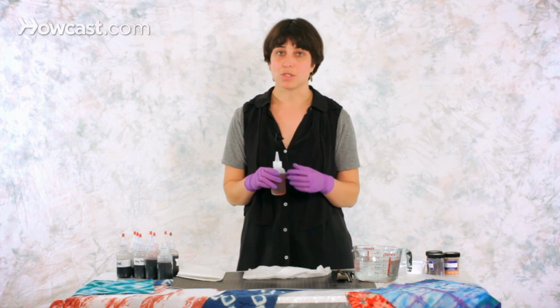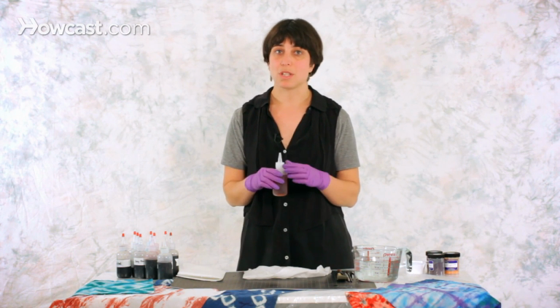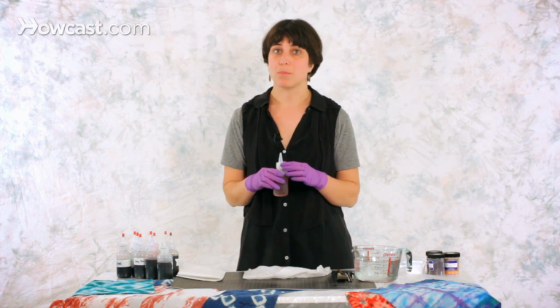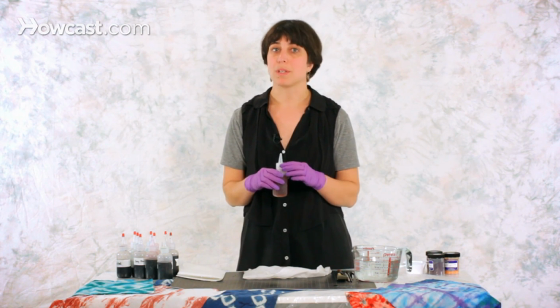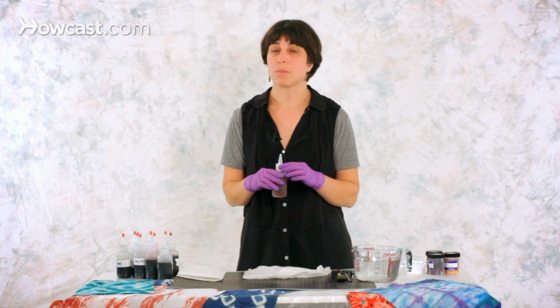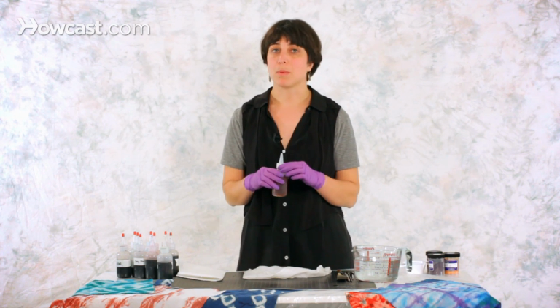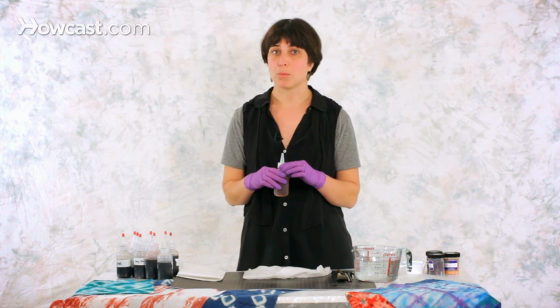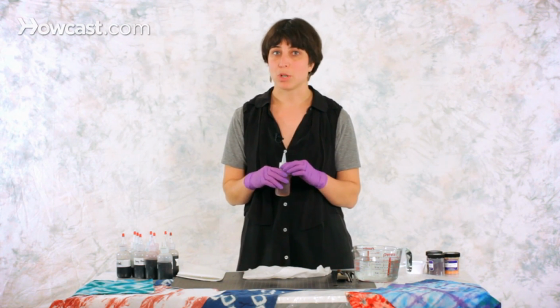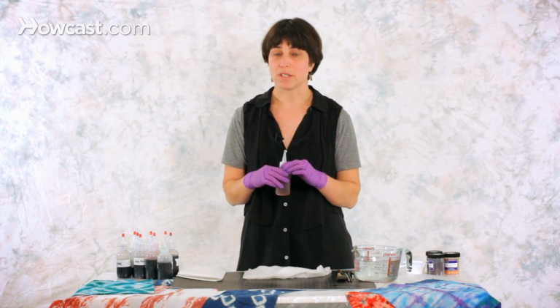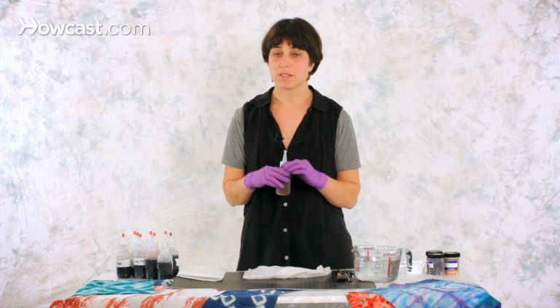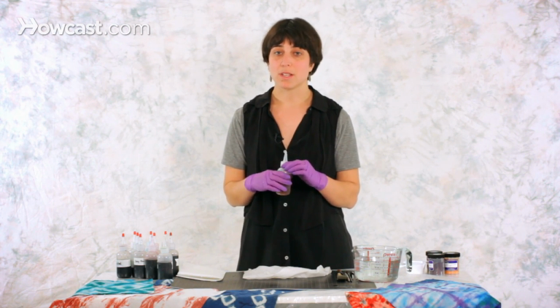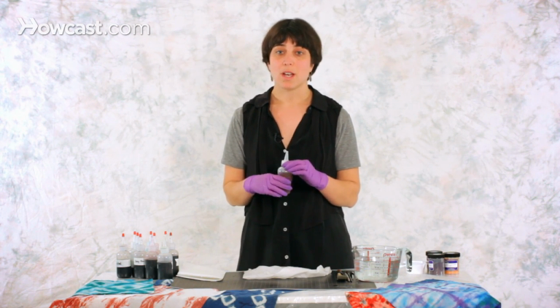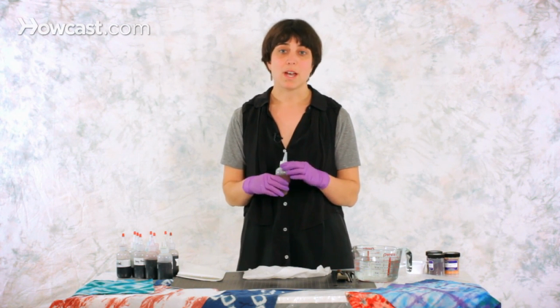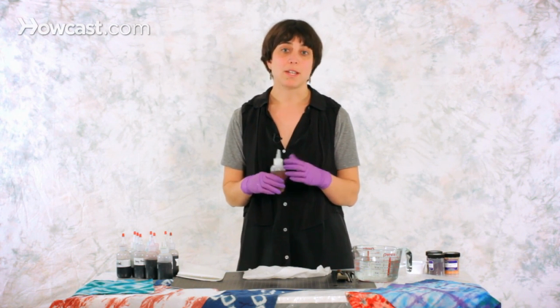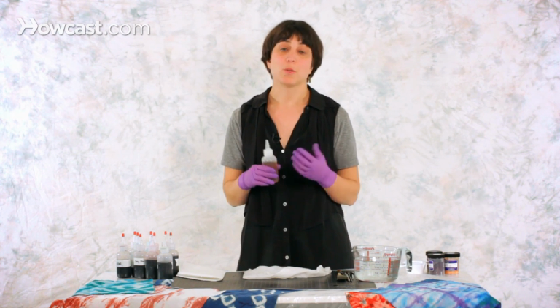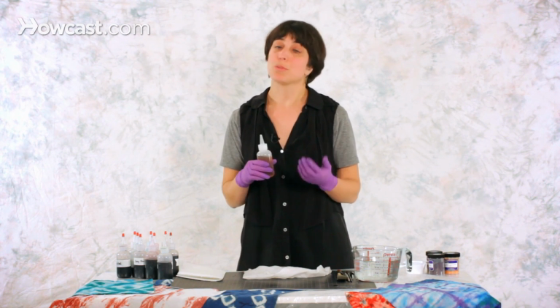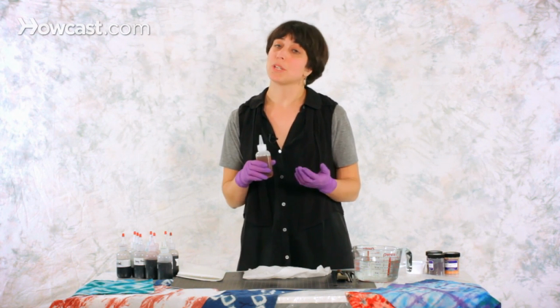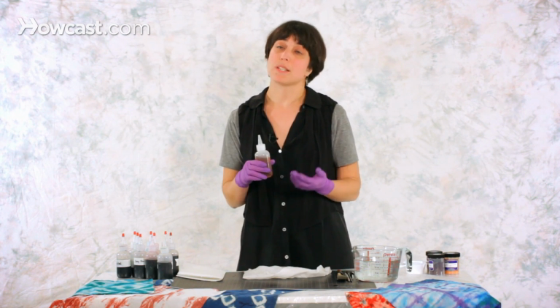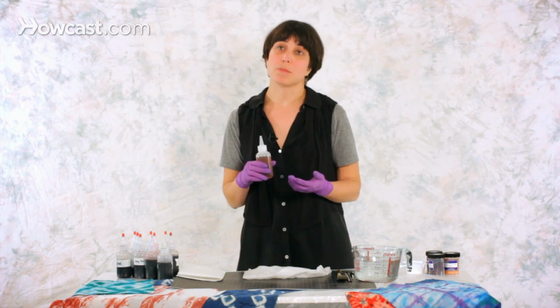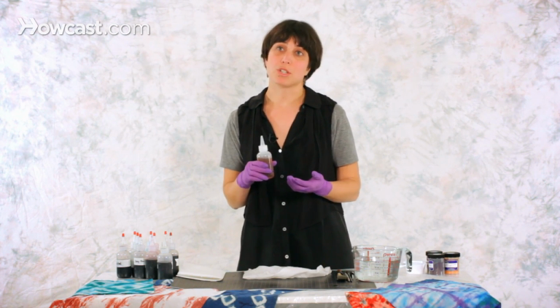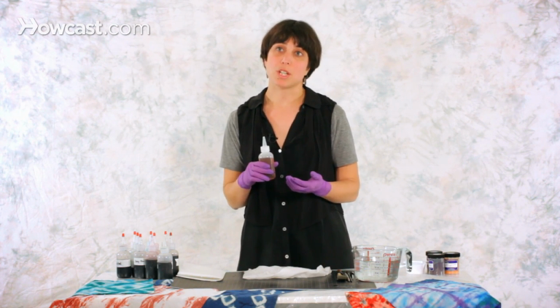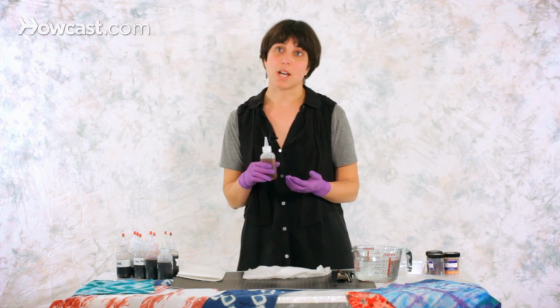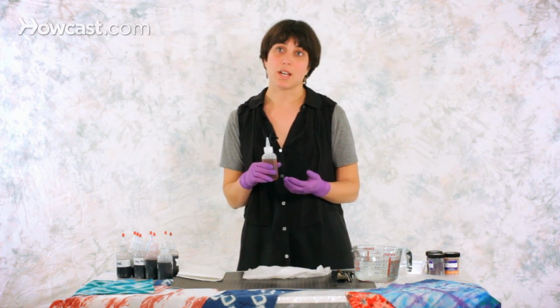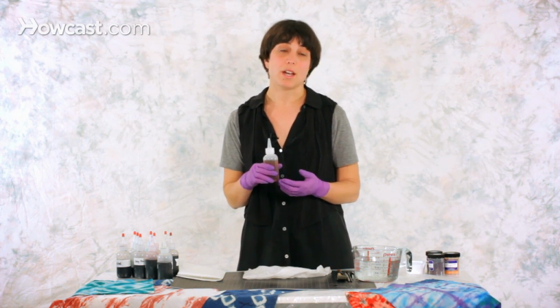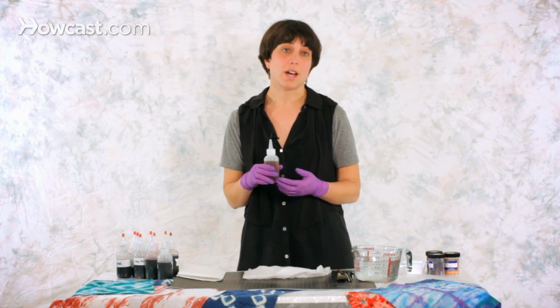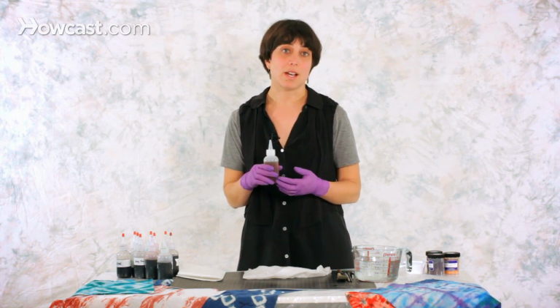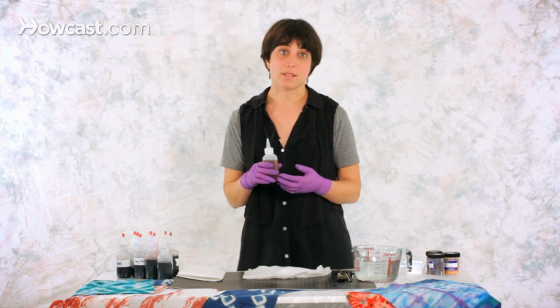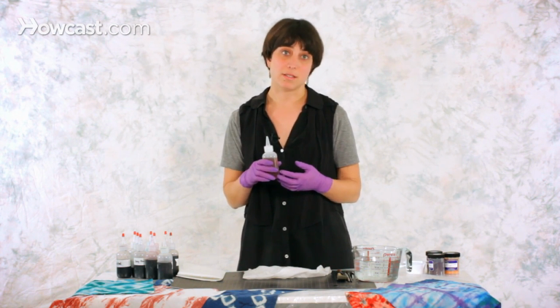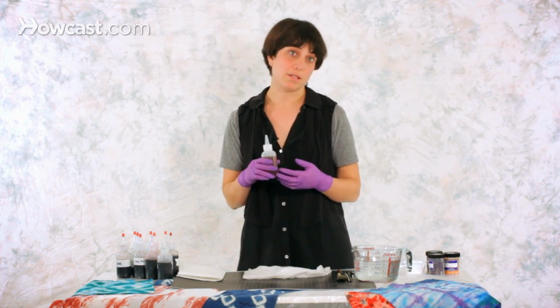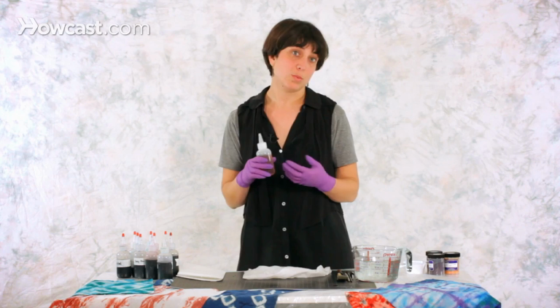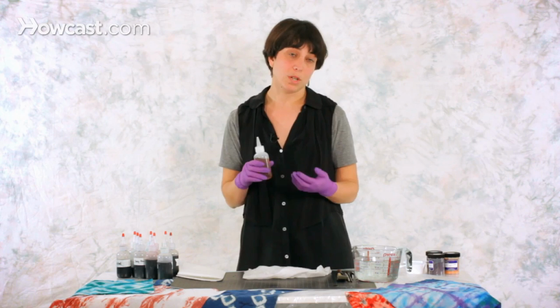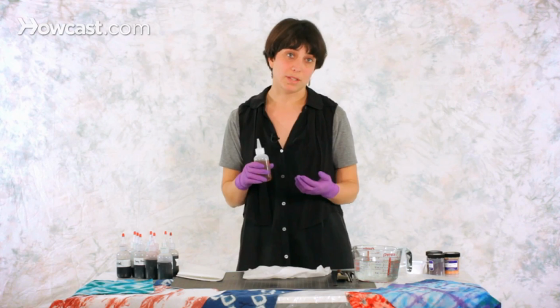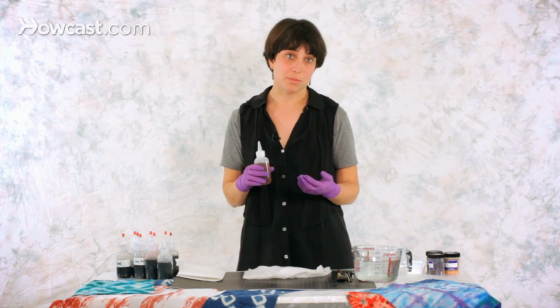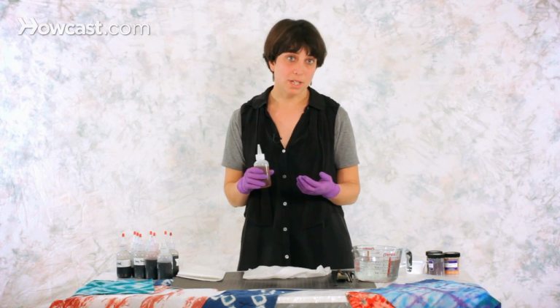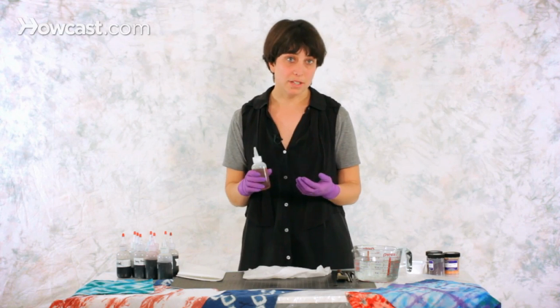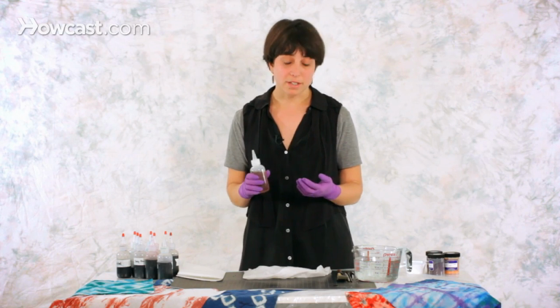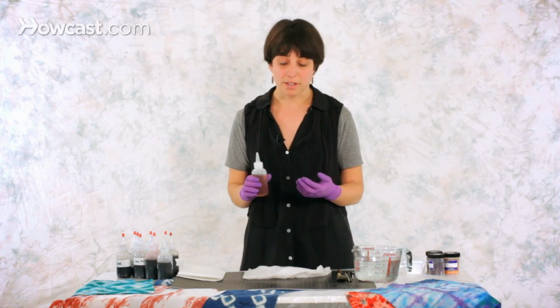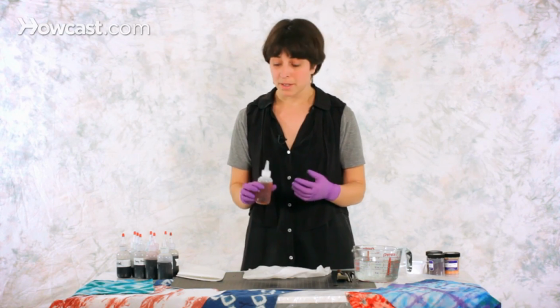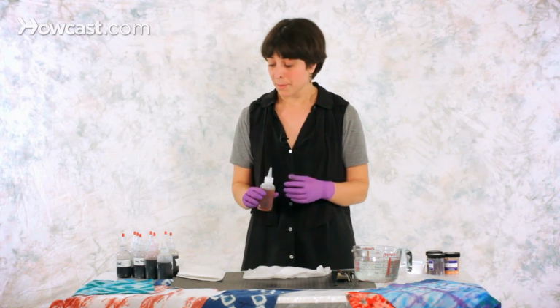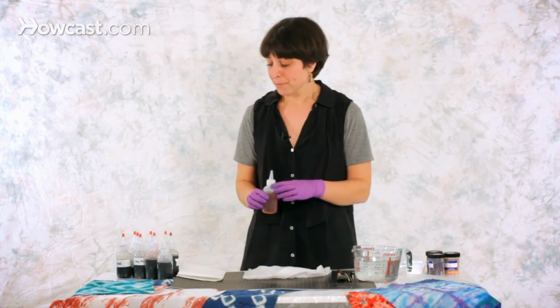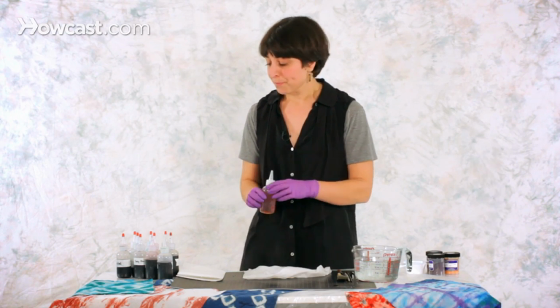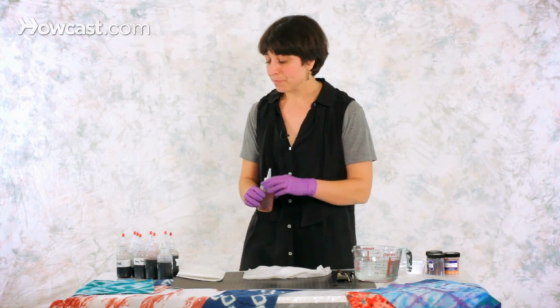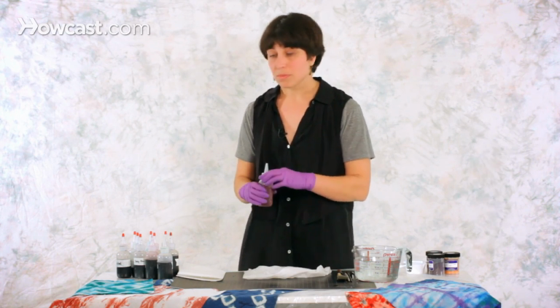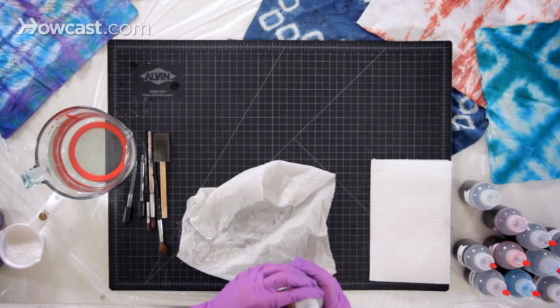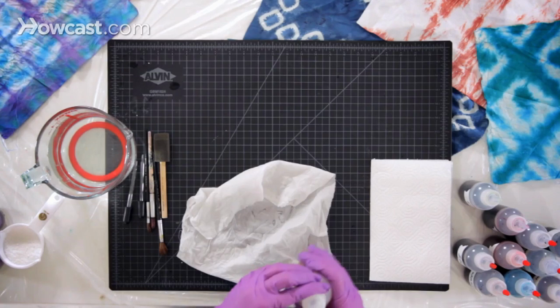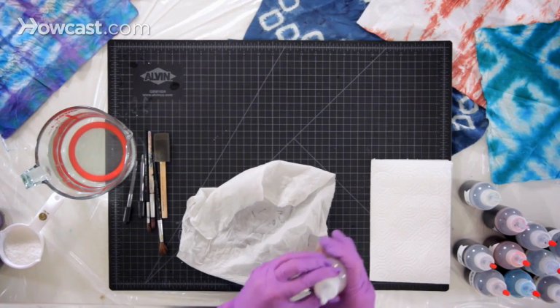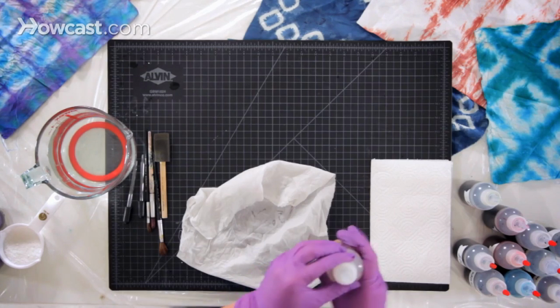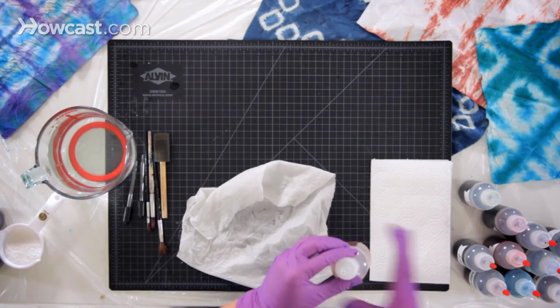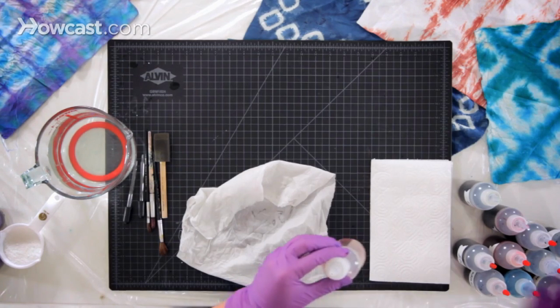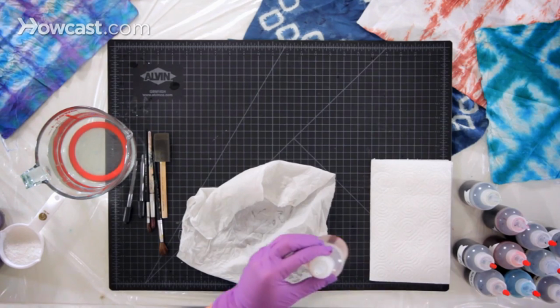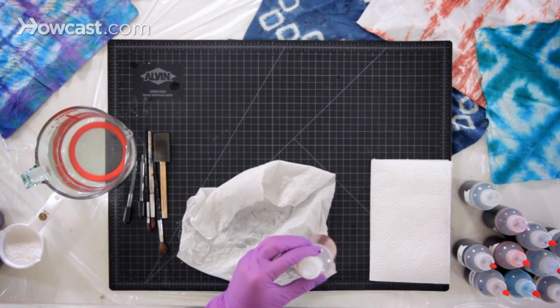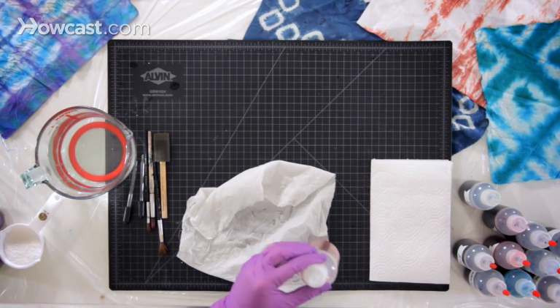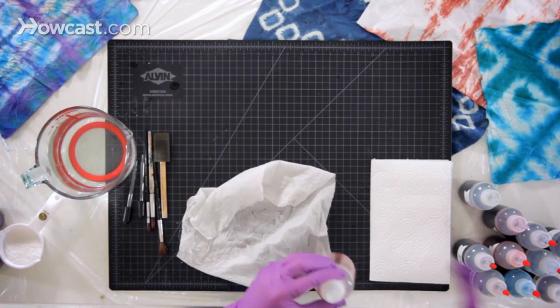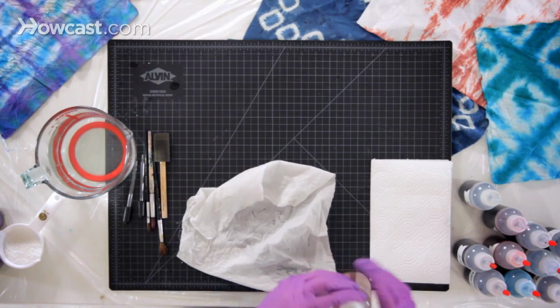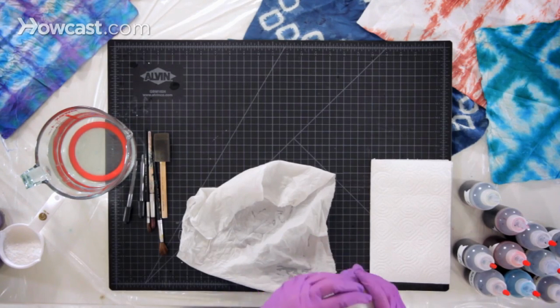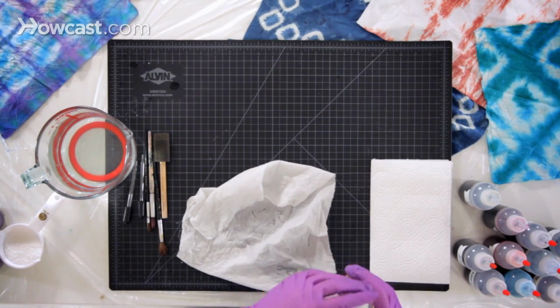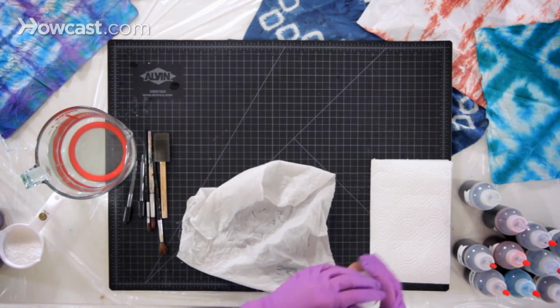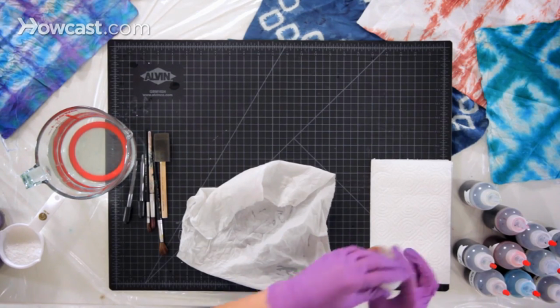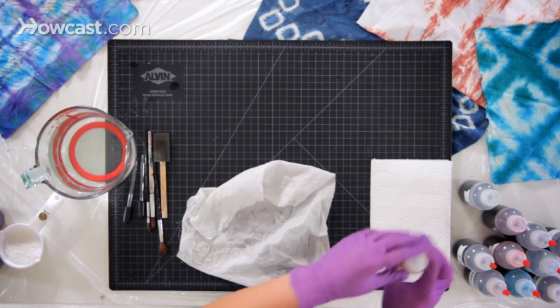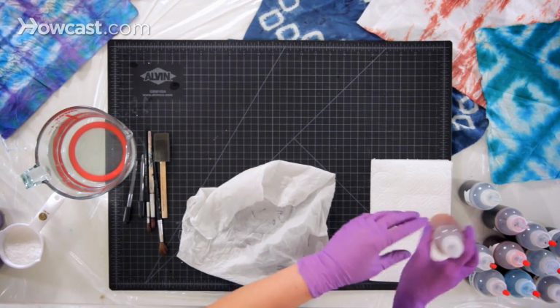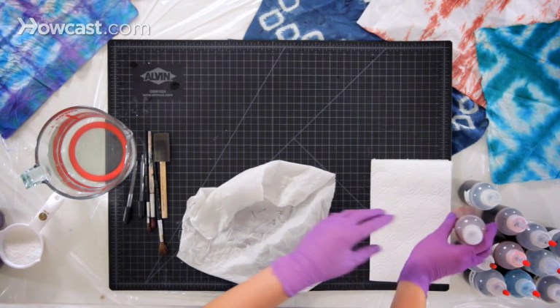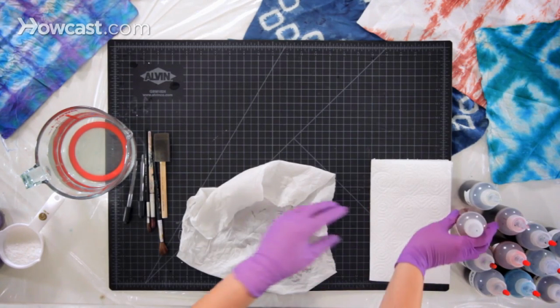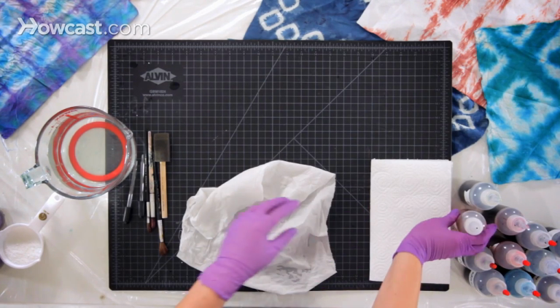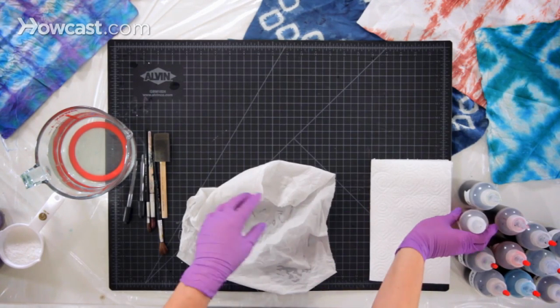The urea will just keep them moist, and you put in as much dye as you want depending on how dark you want them. As you can see, I prepared plenty.